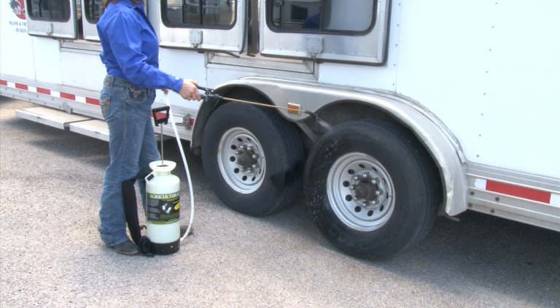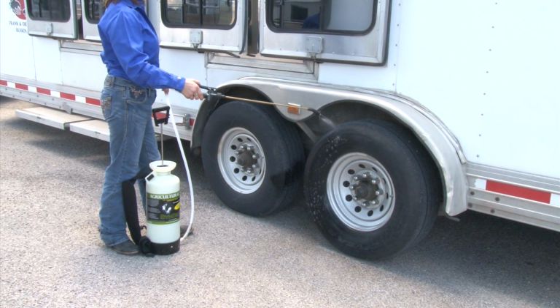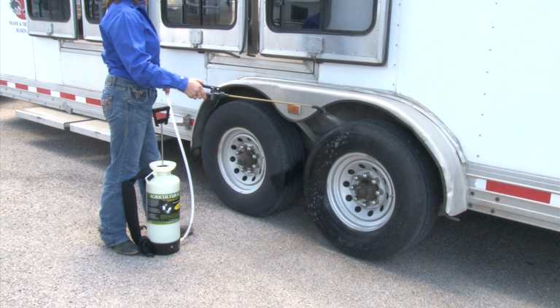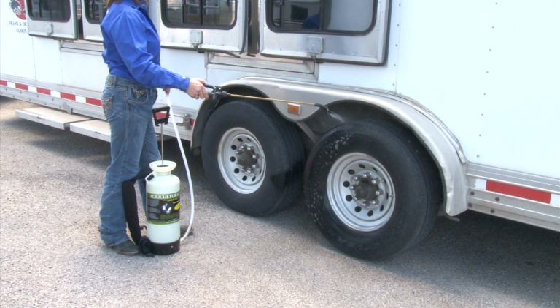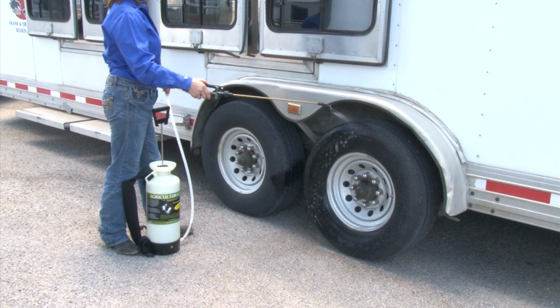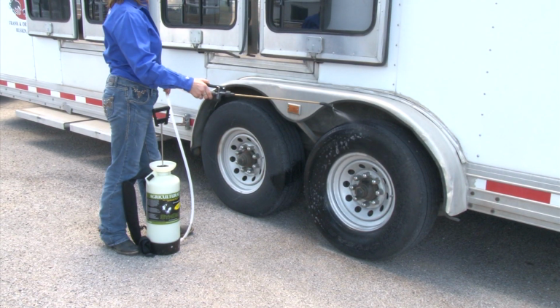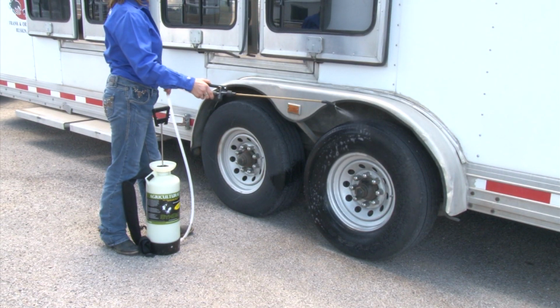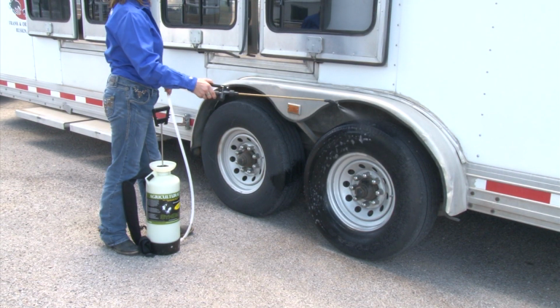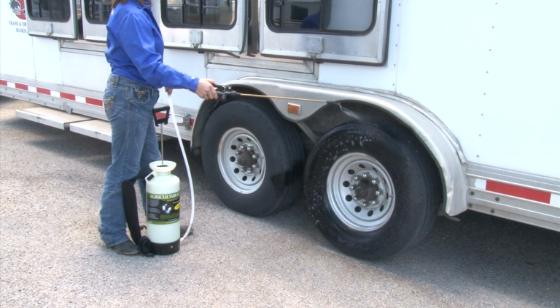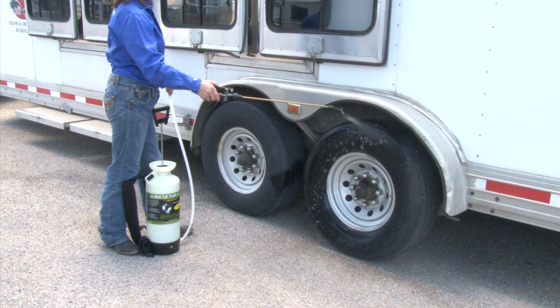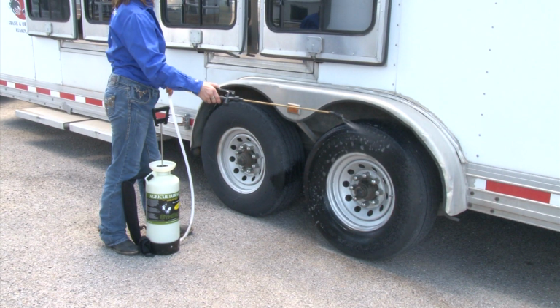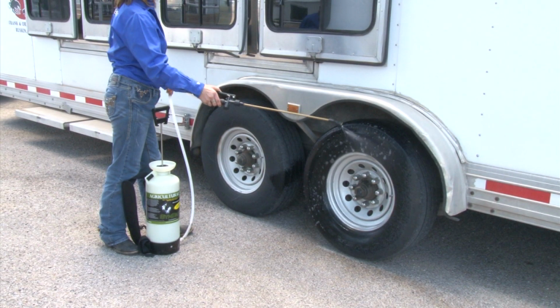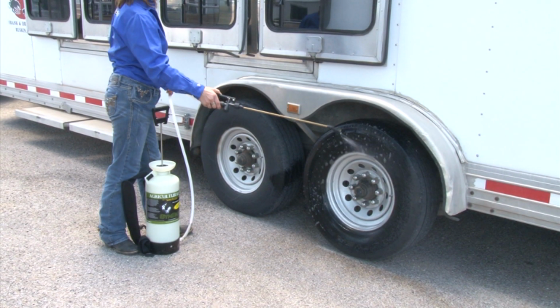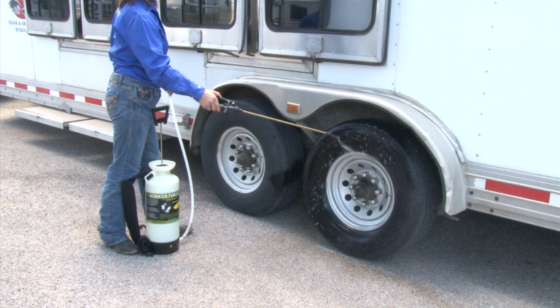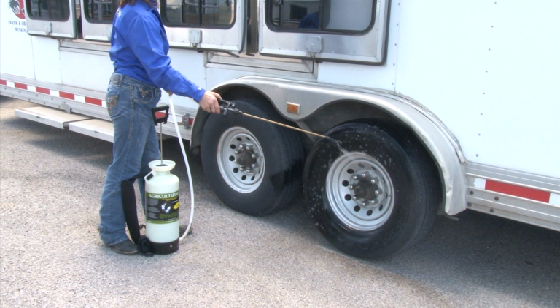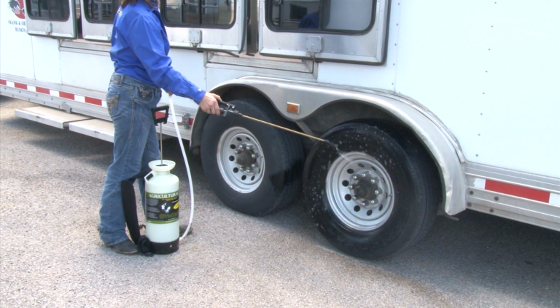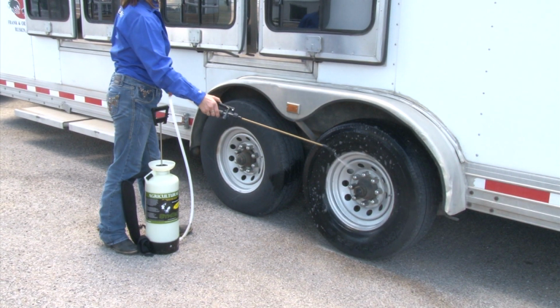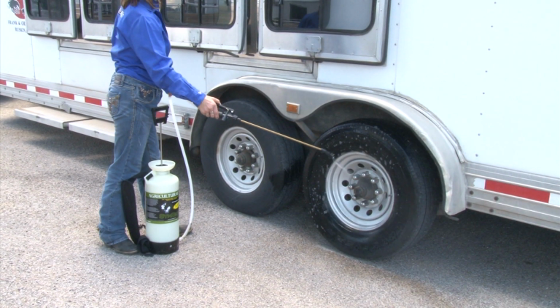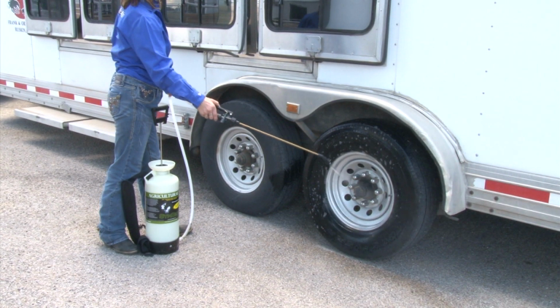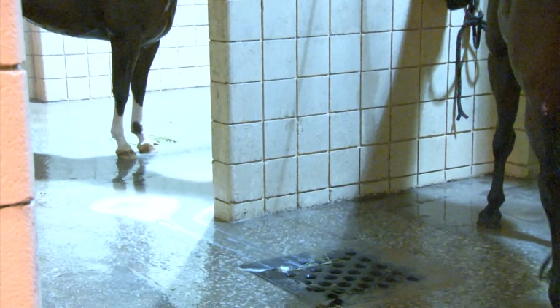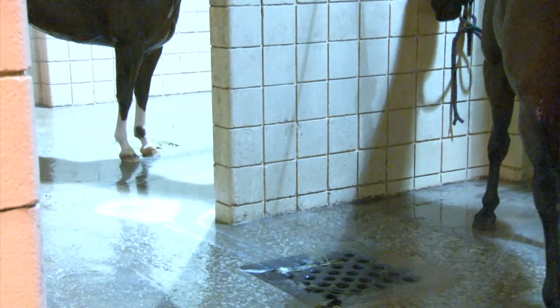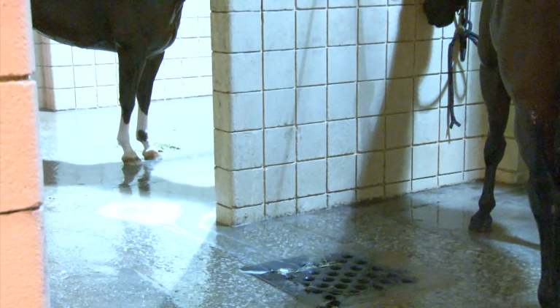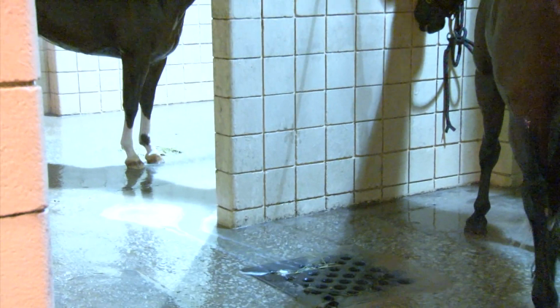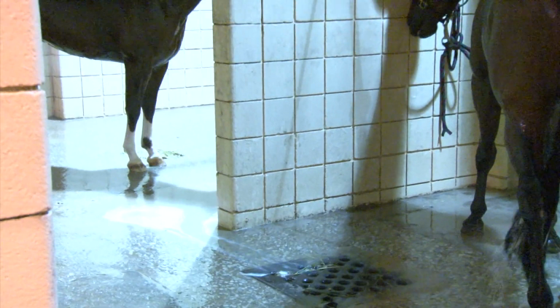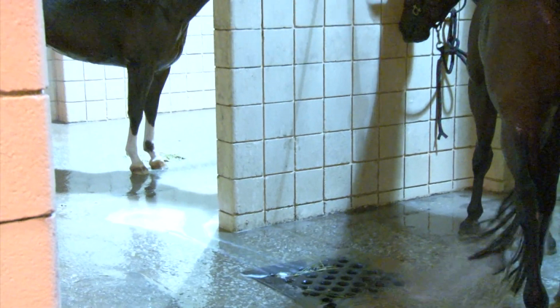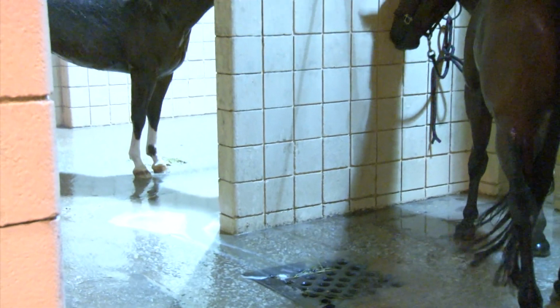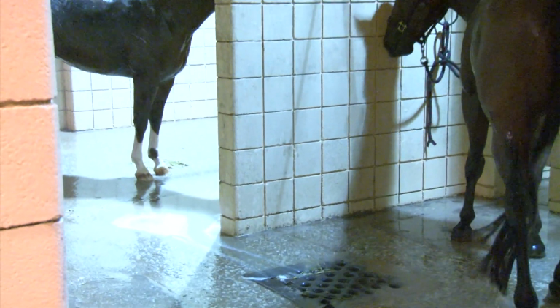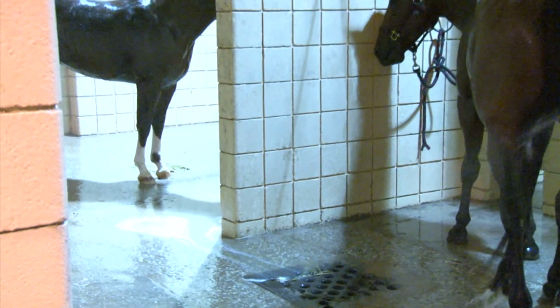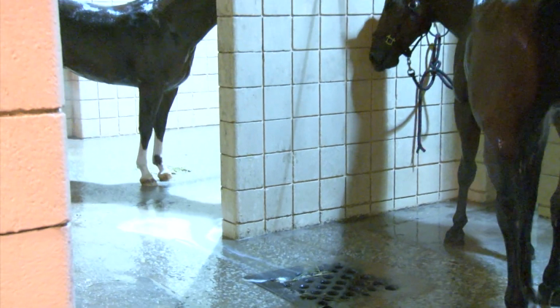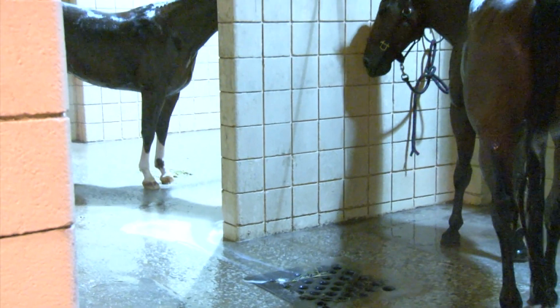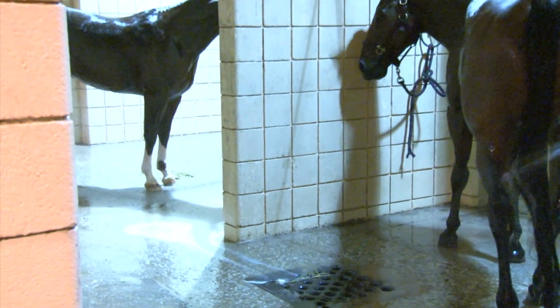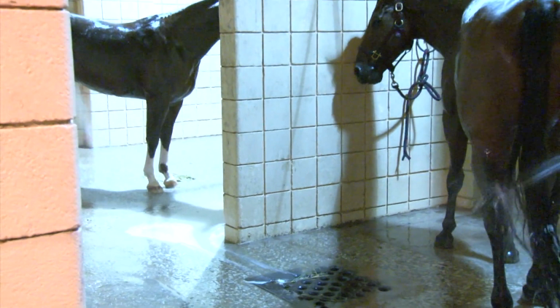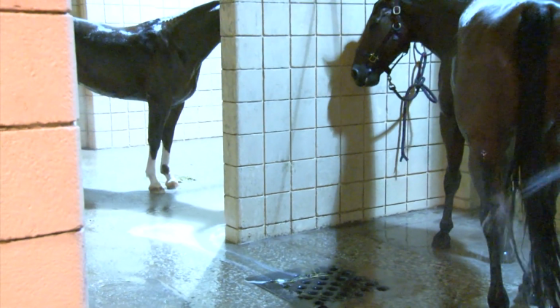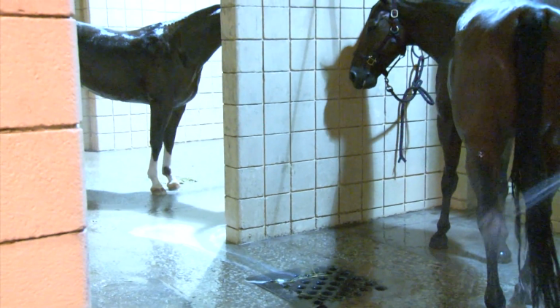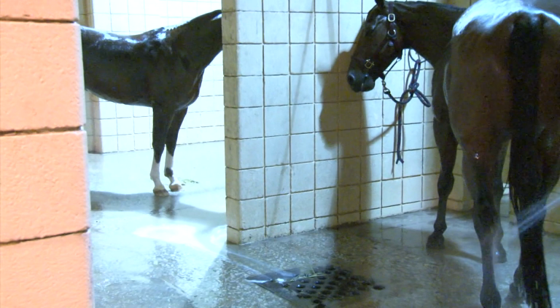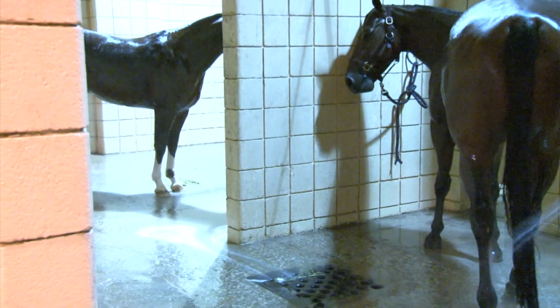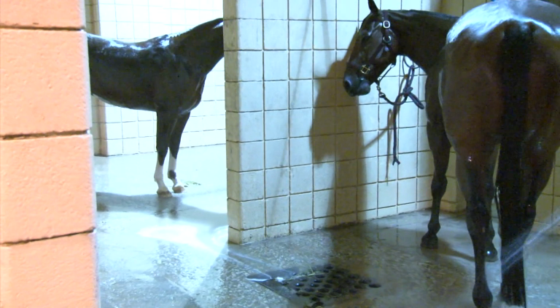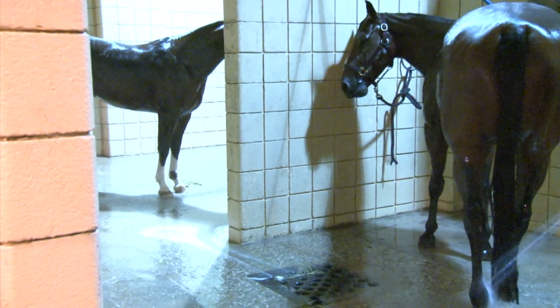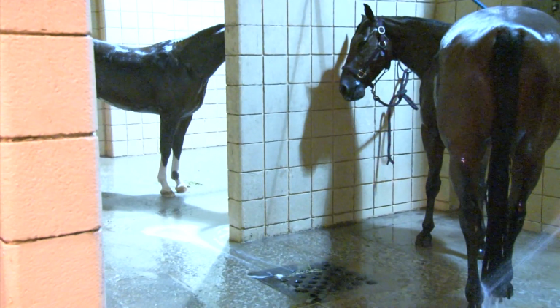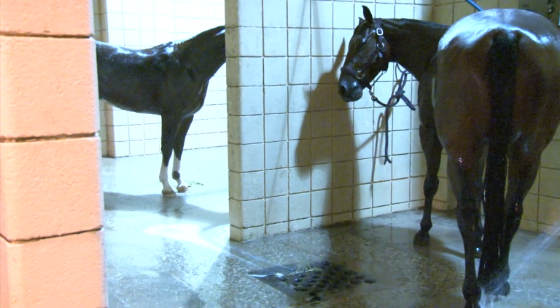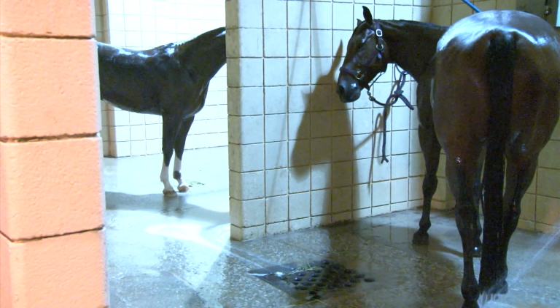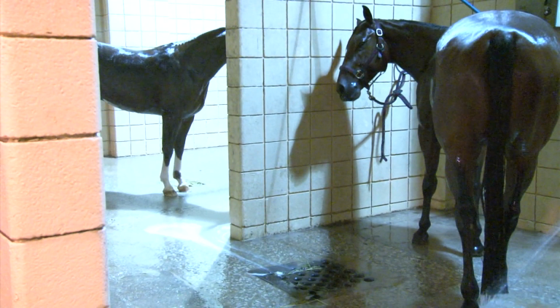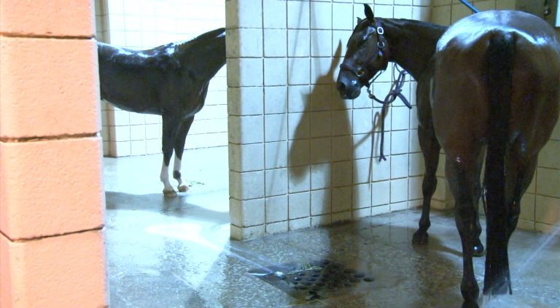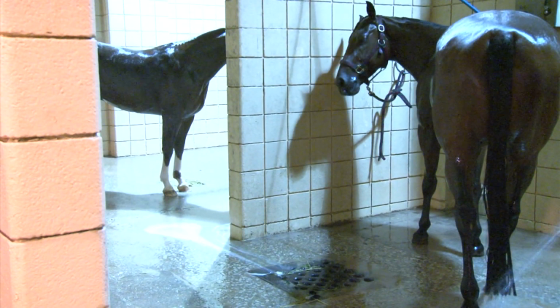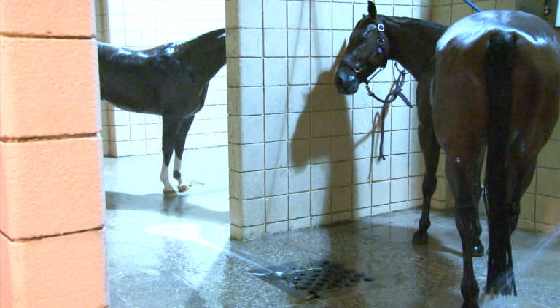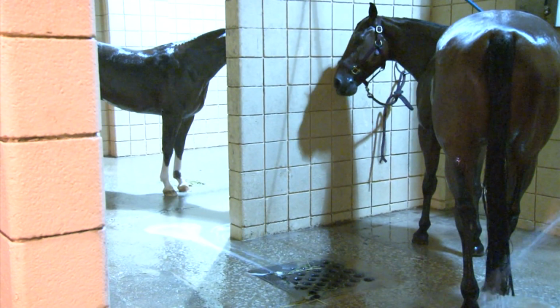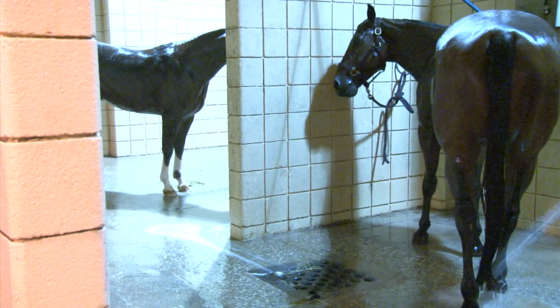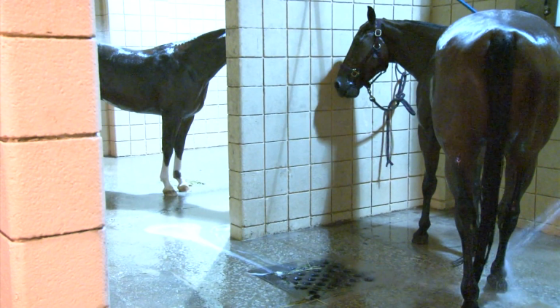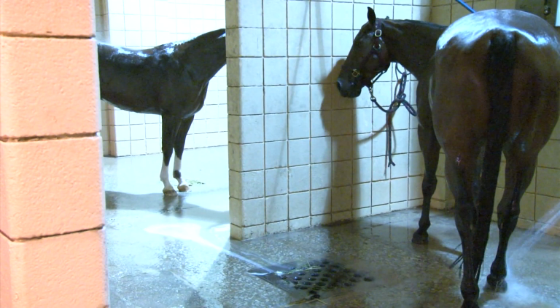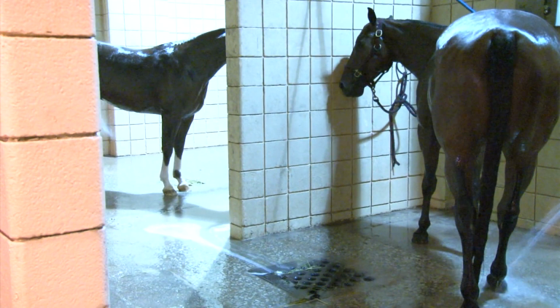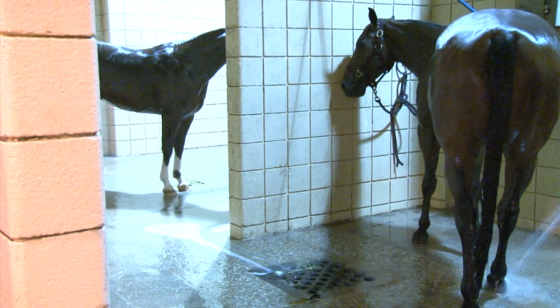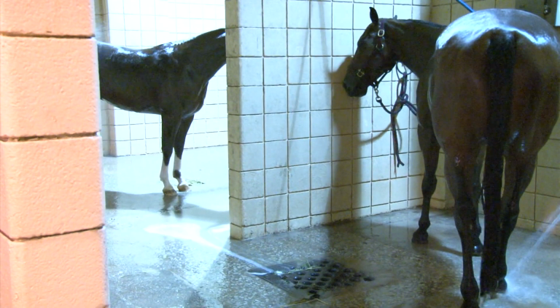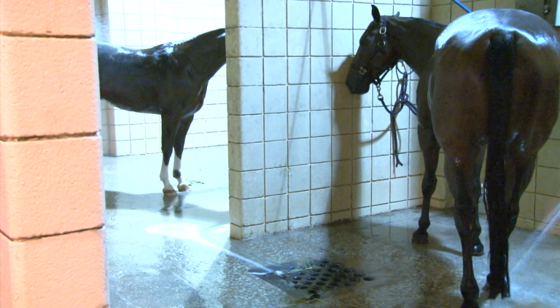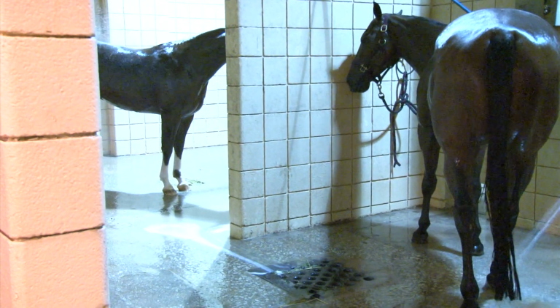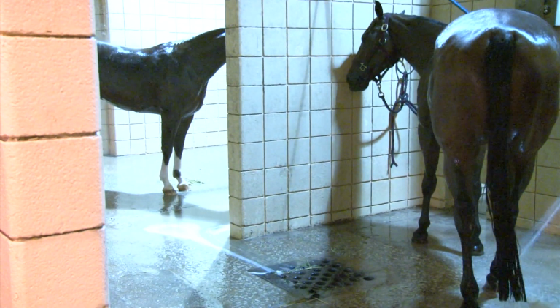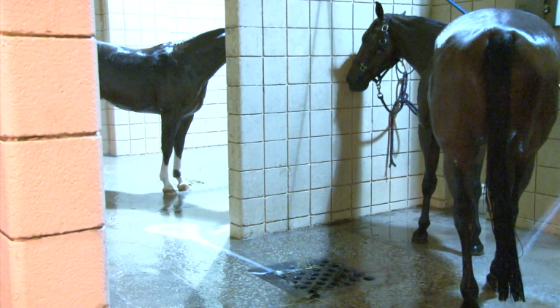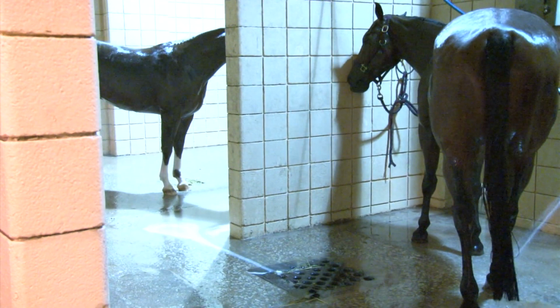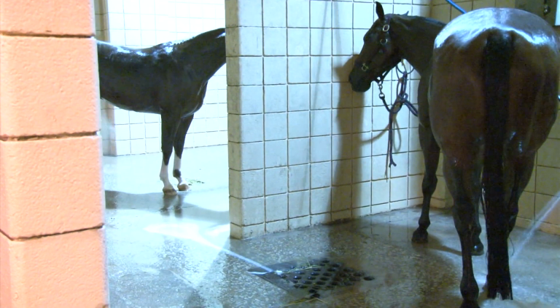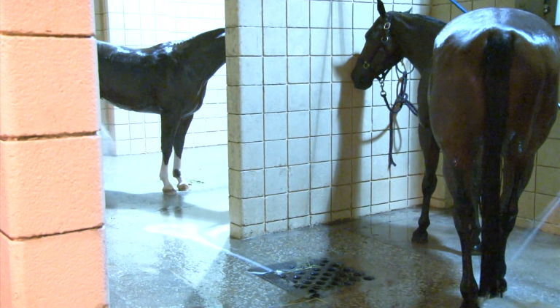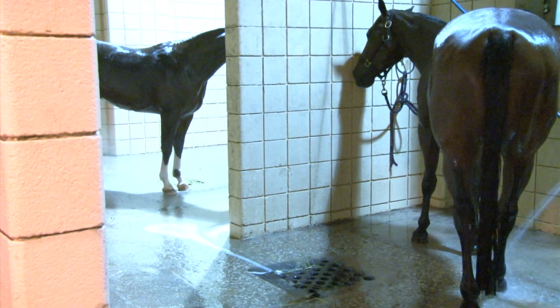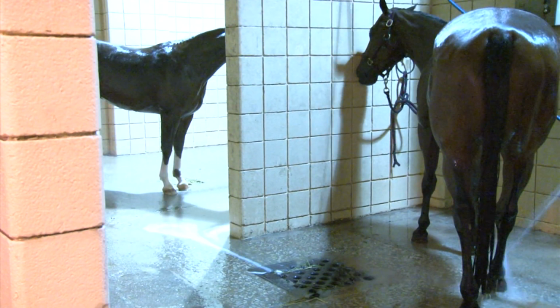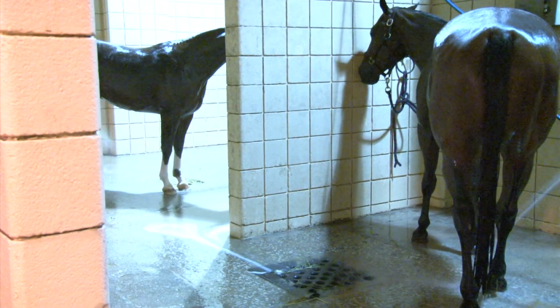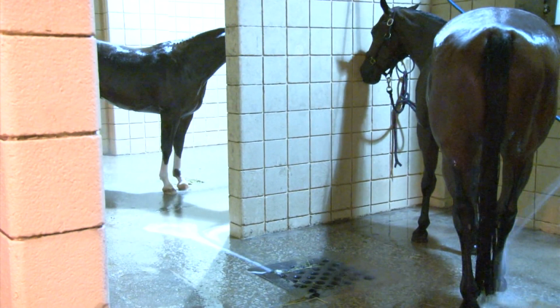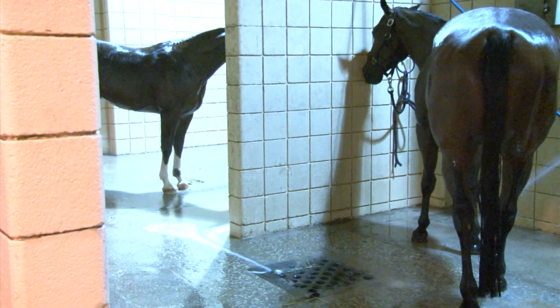Add one pump of Symbiont to a hose and foamer filled with water and use it to wash your horse, cow or pig's coat clean and free of fungus.